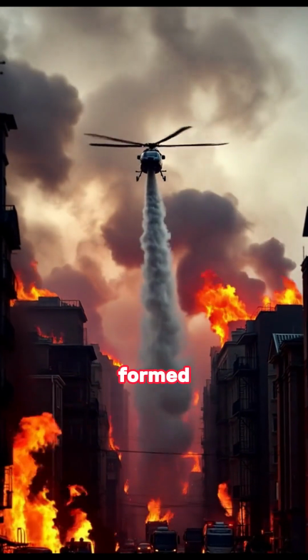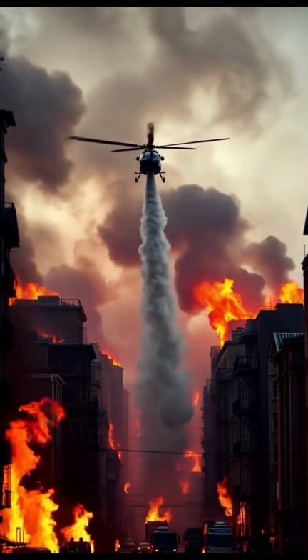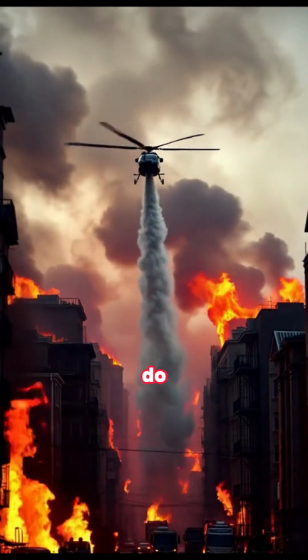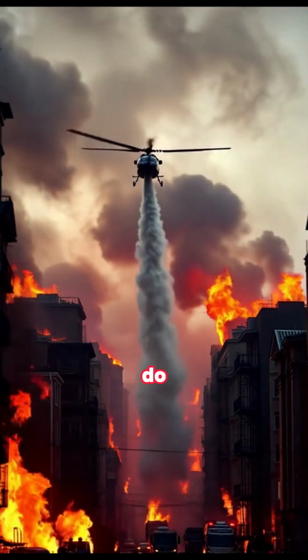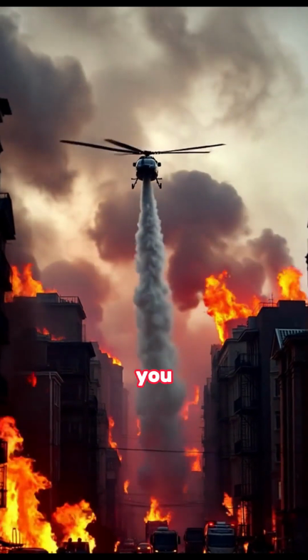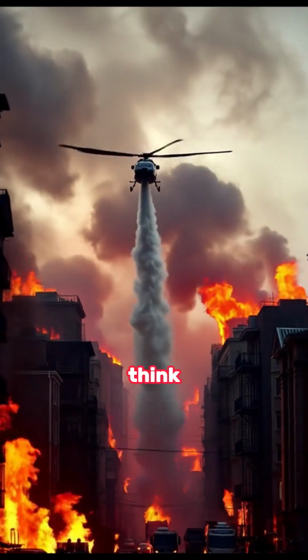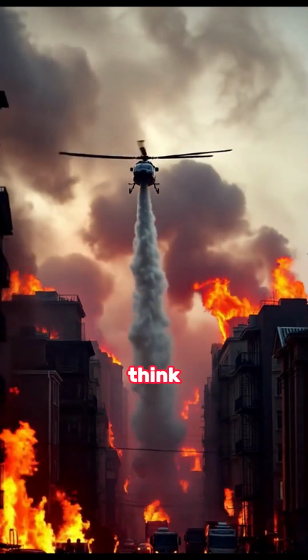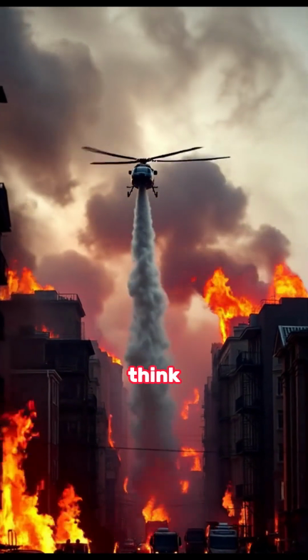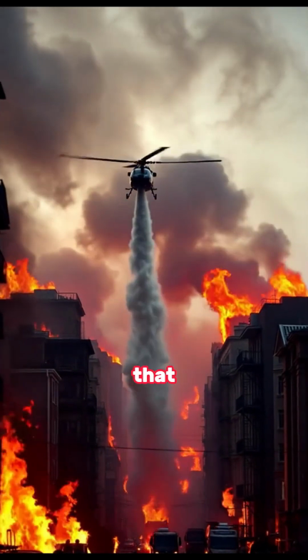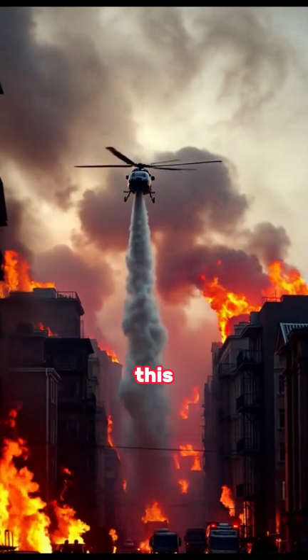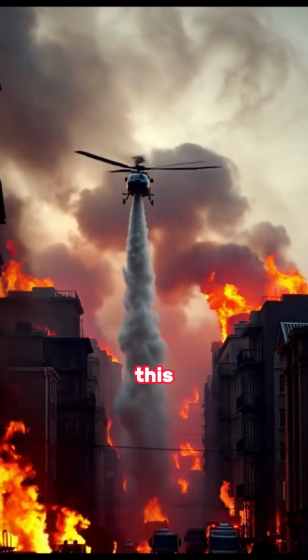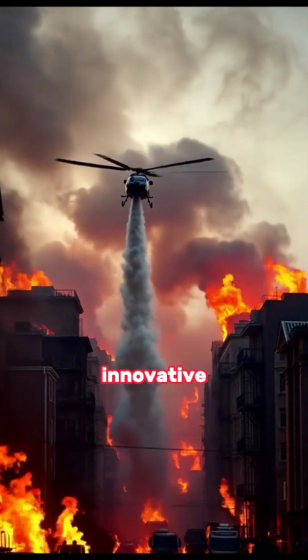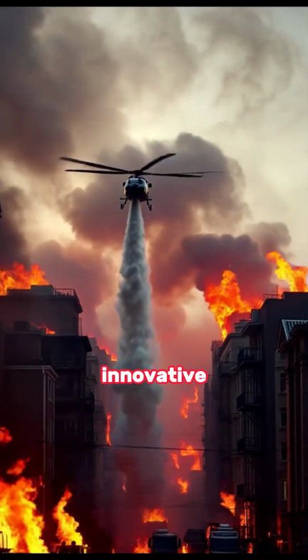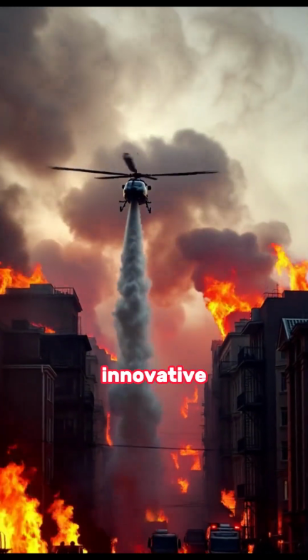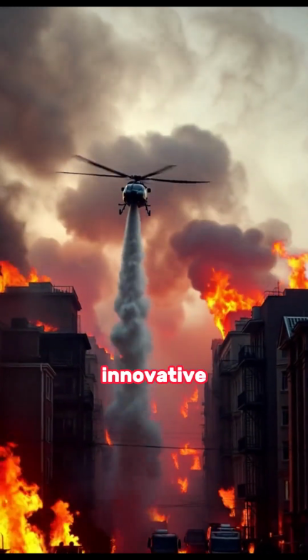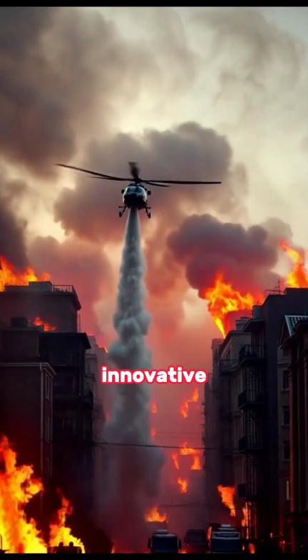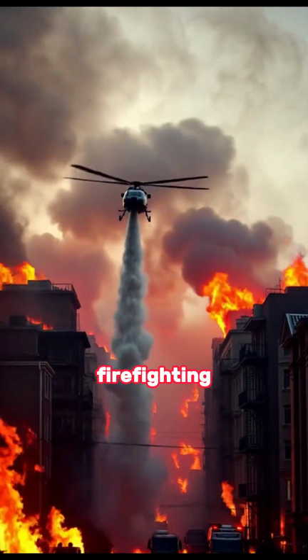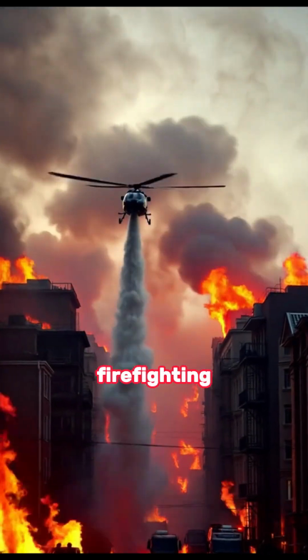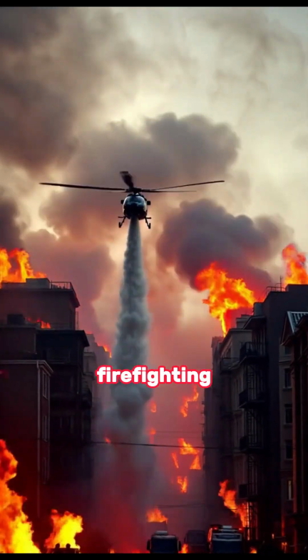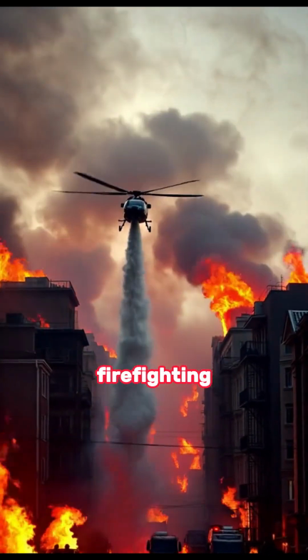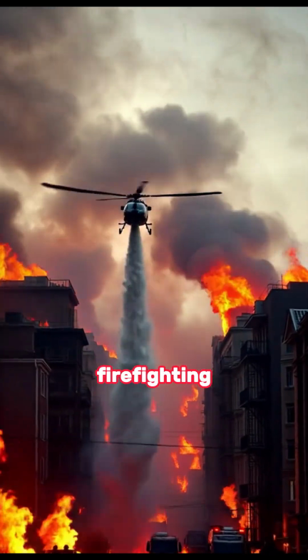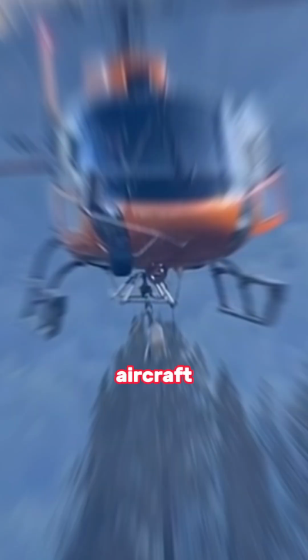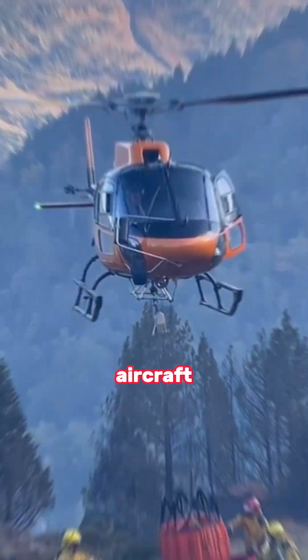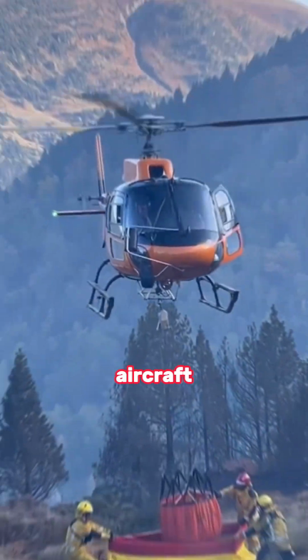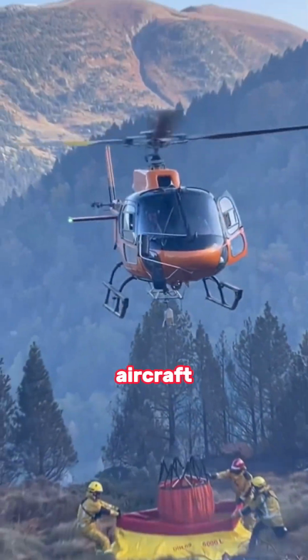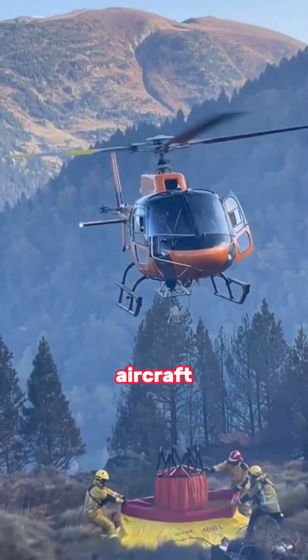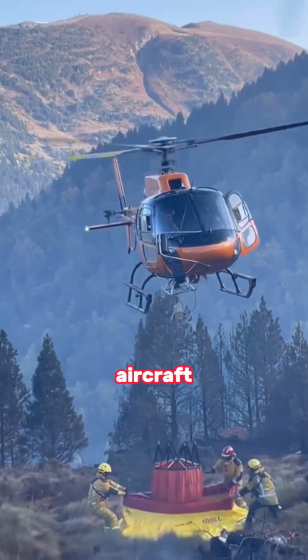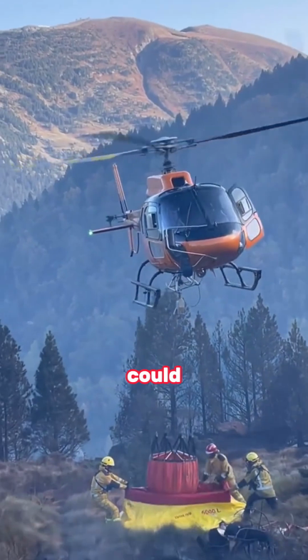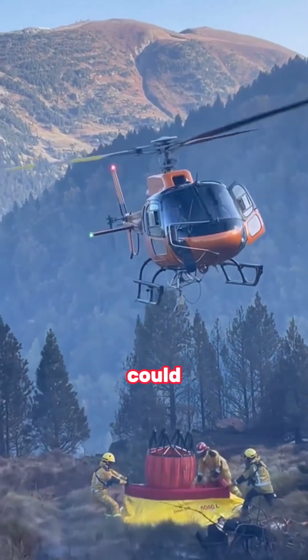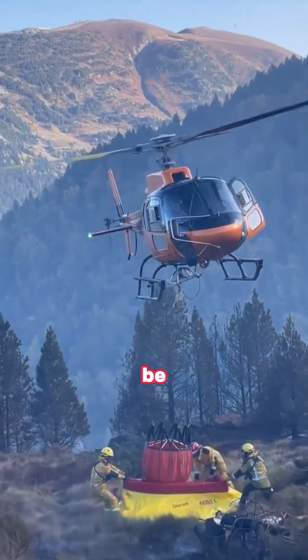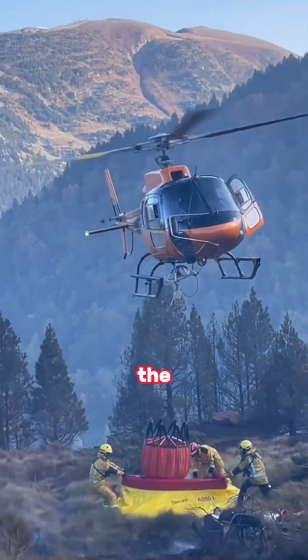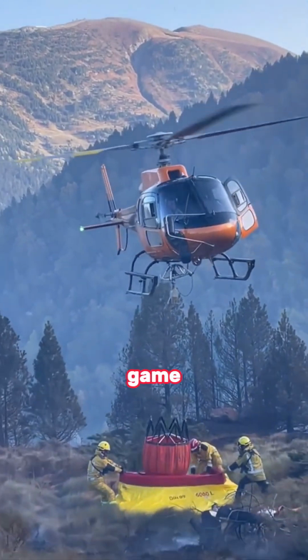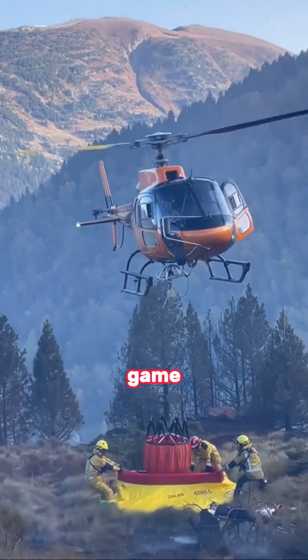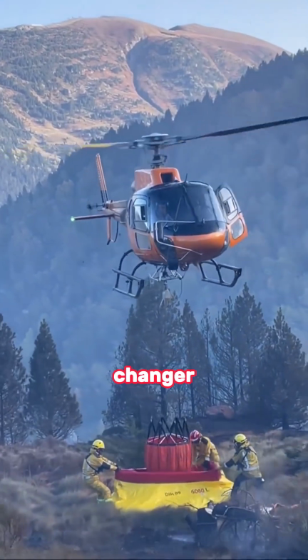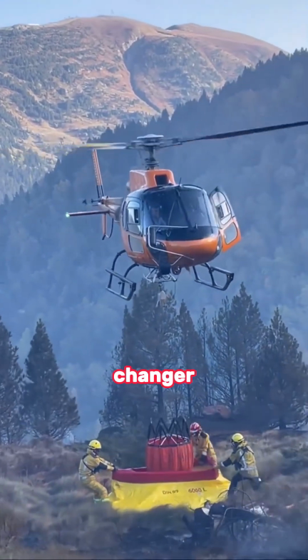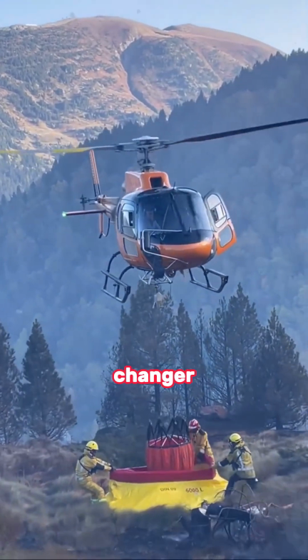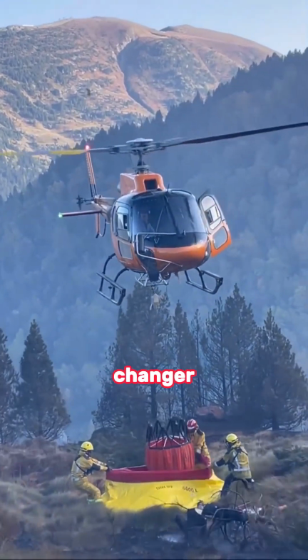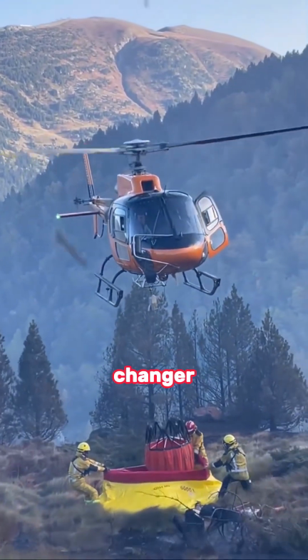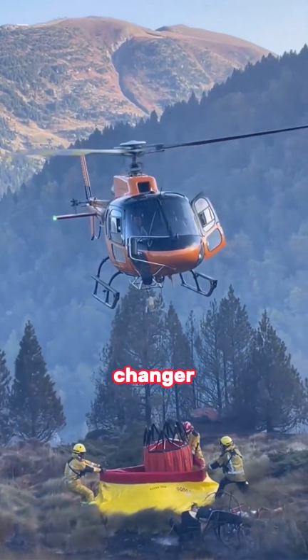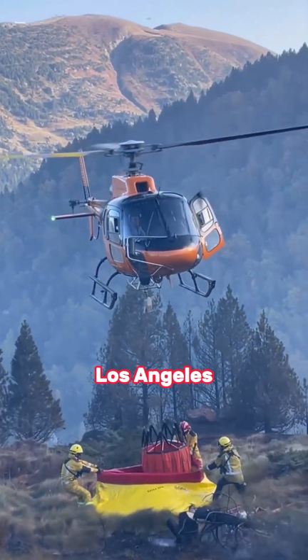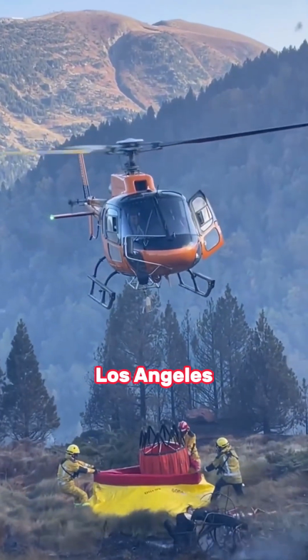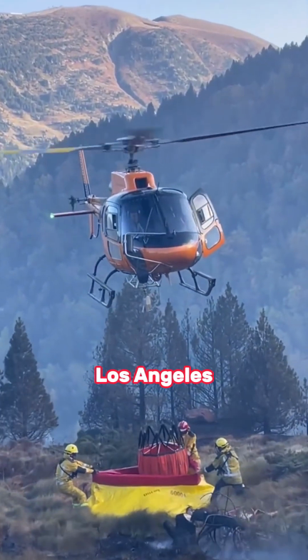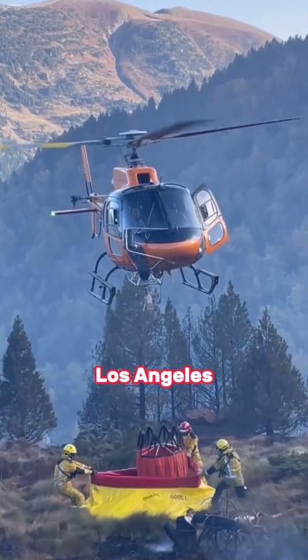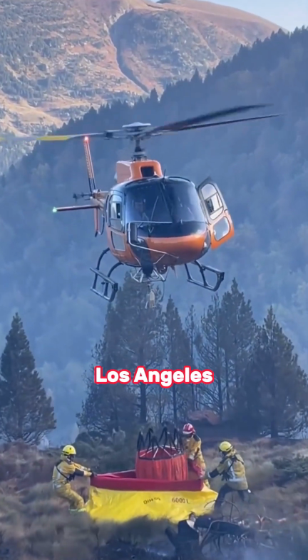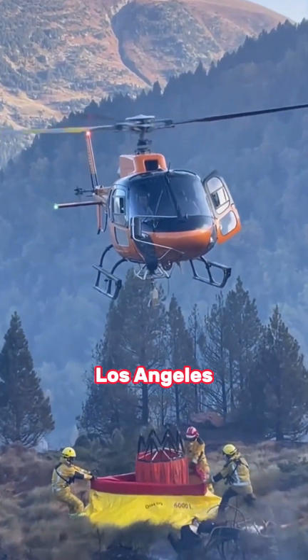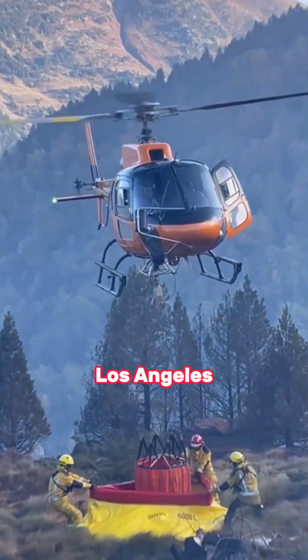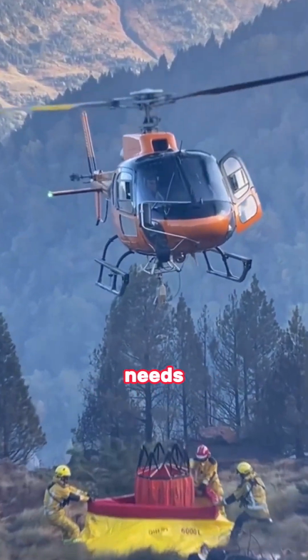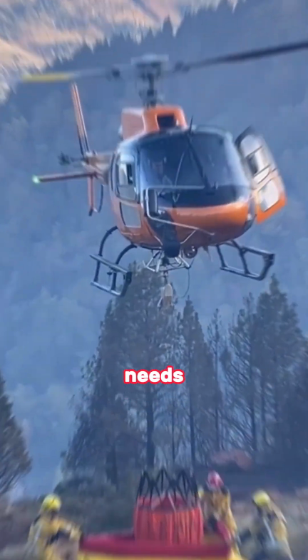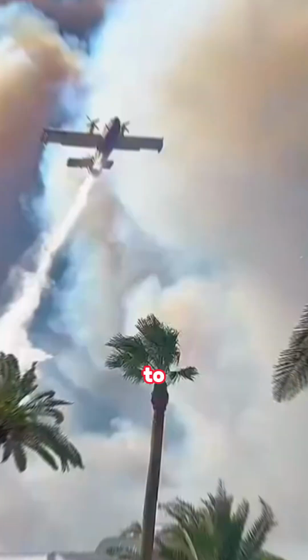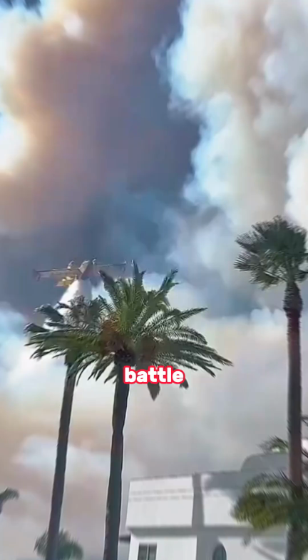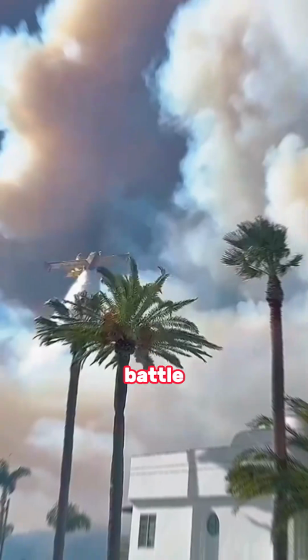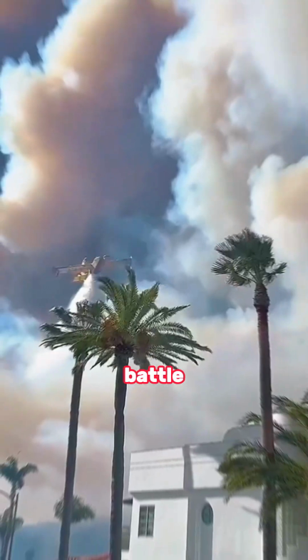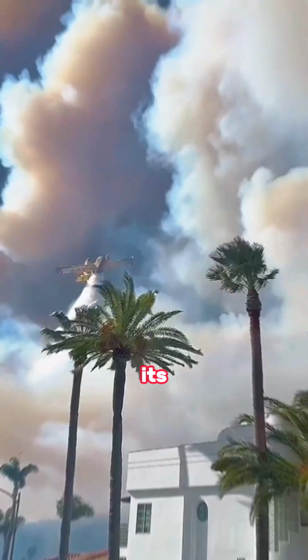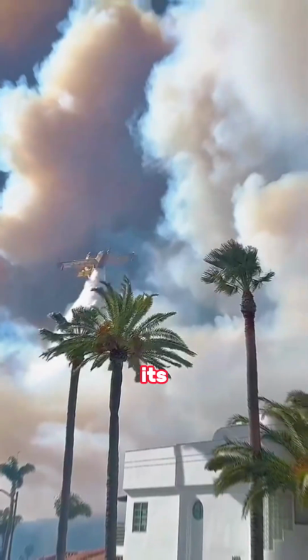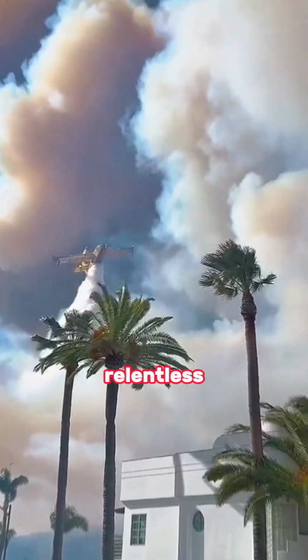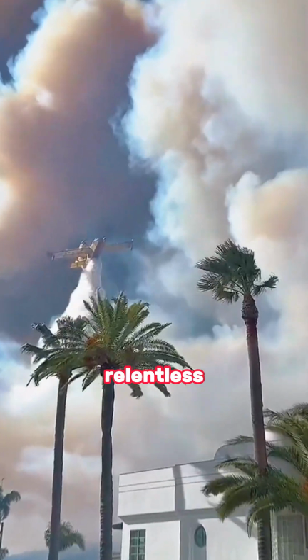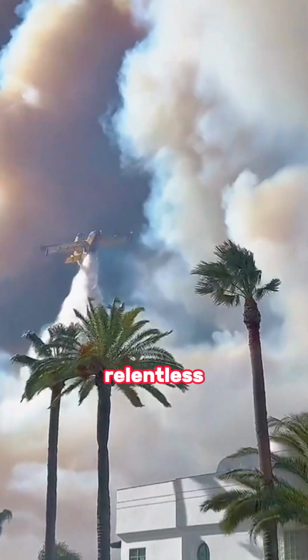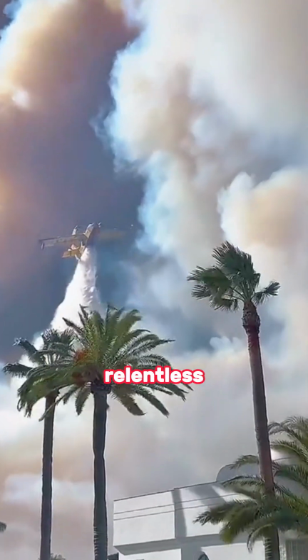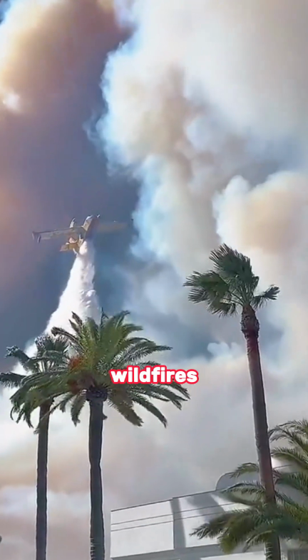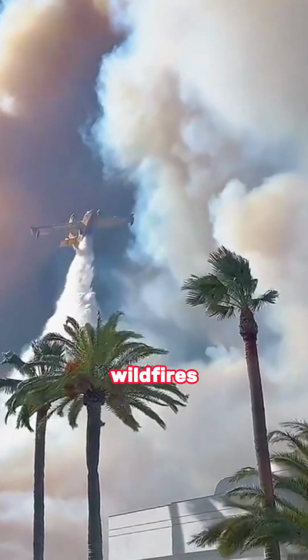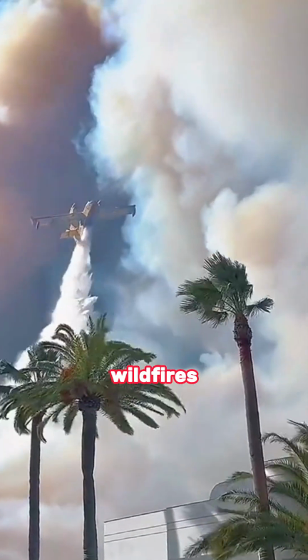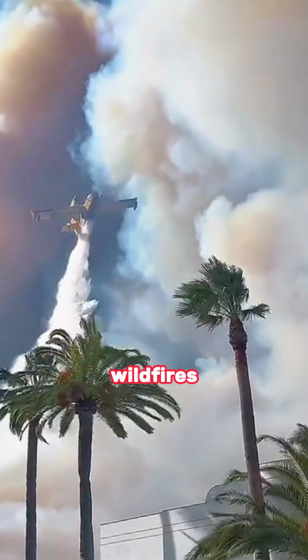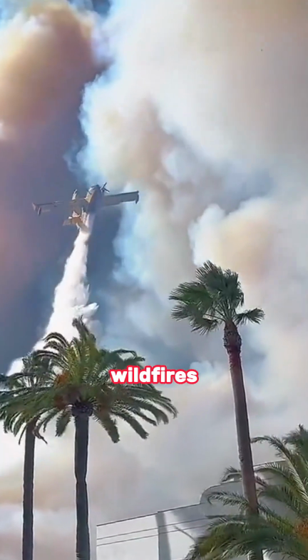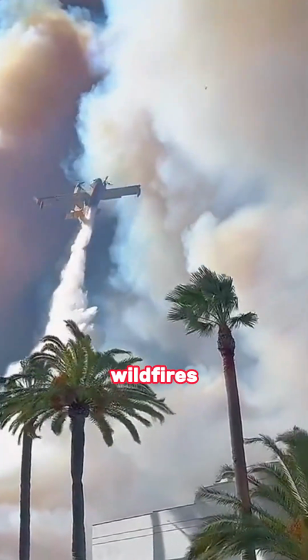Do you think that this innovative firefighting aircraft could be the game-changer Los Angeles needs to battle its relentless wildfires?